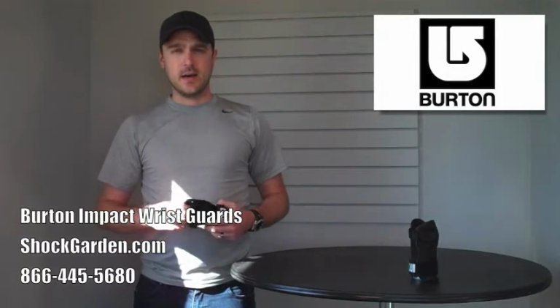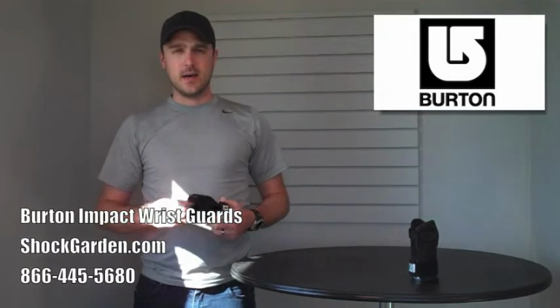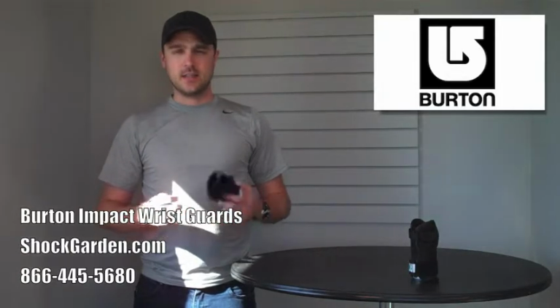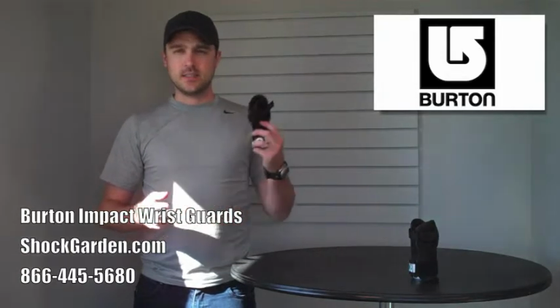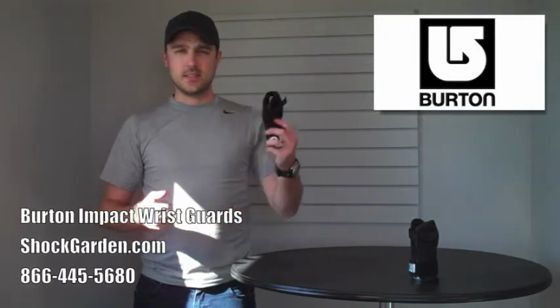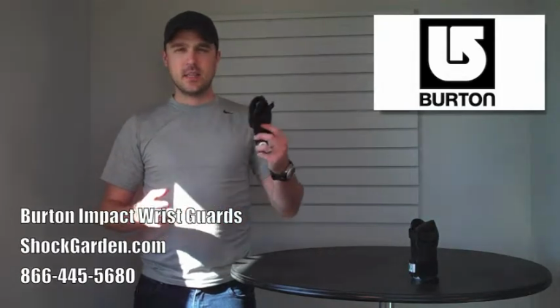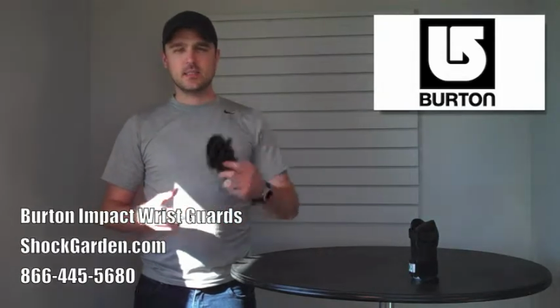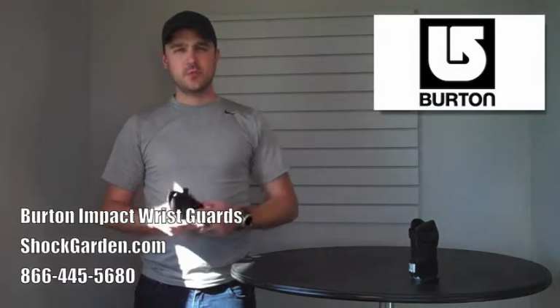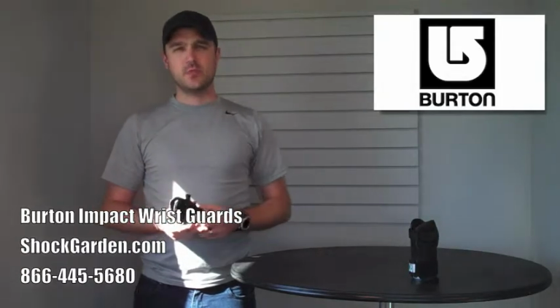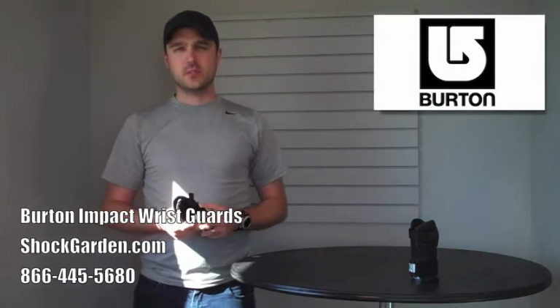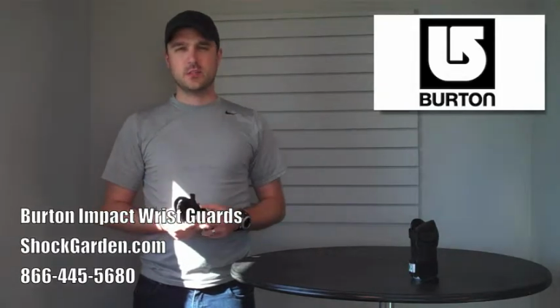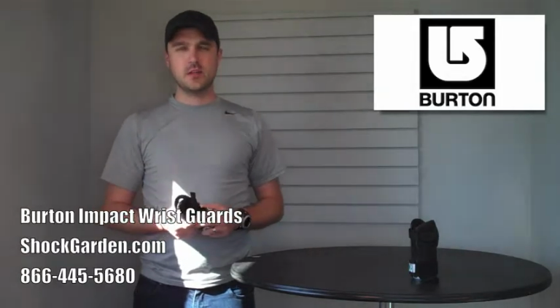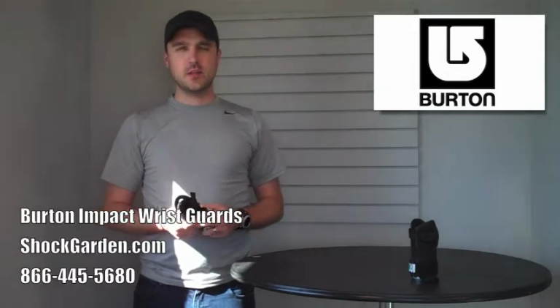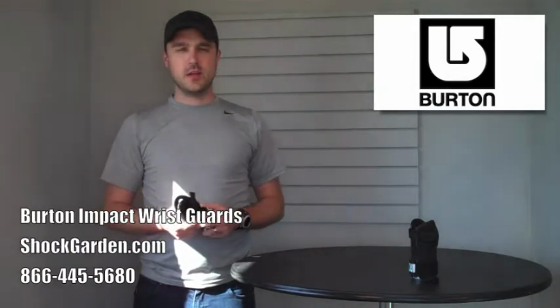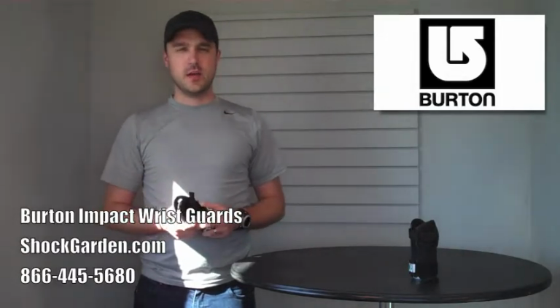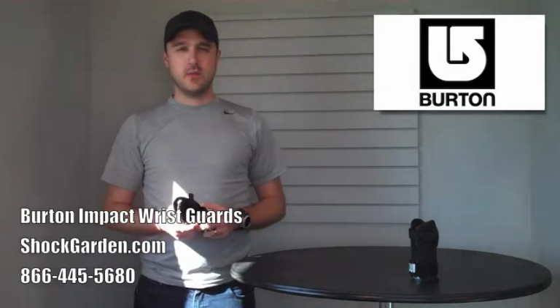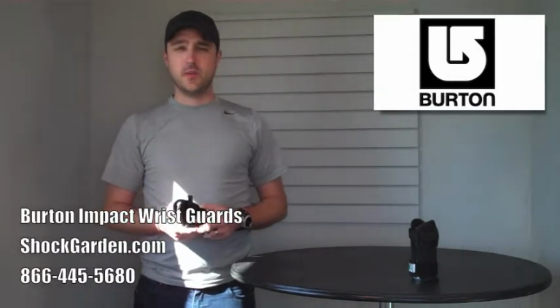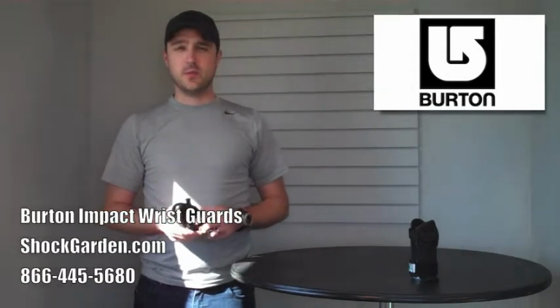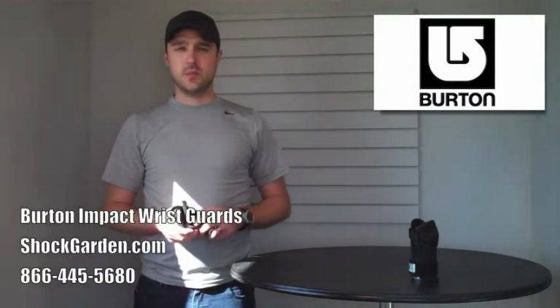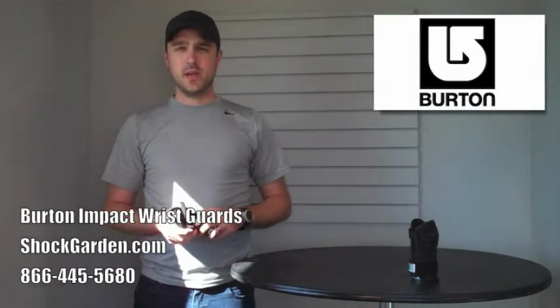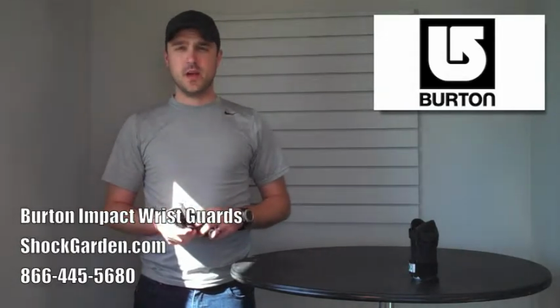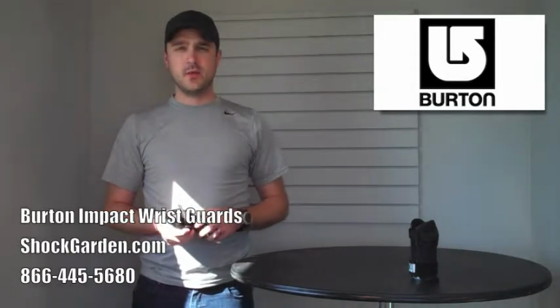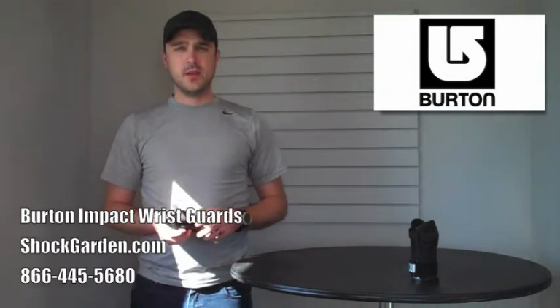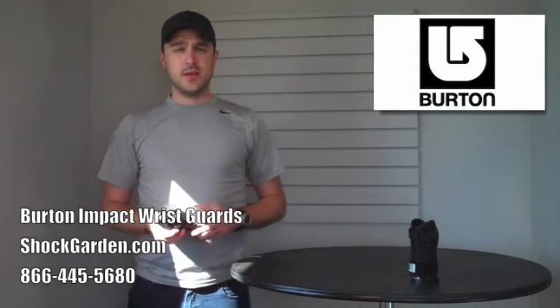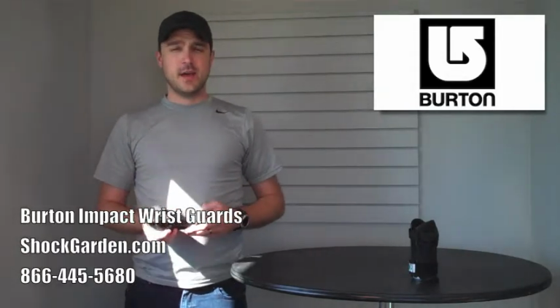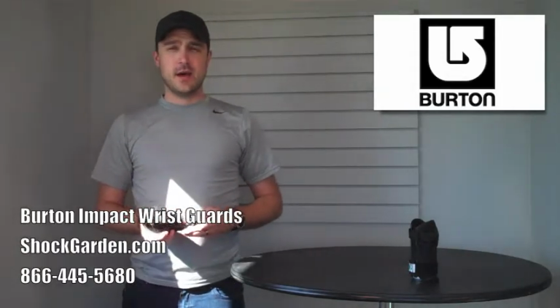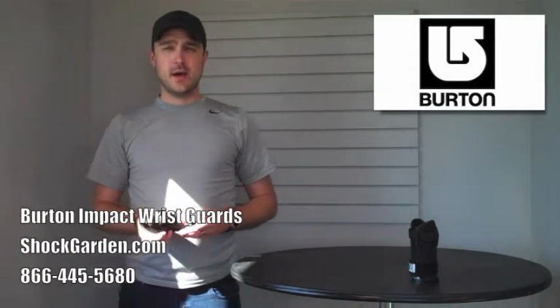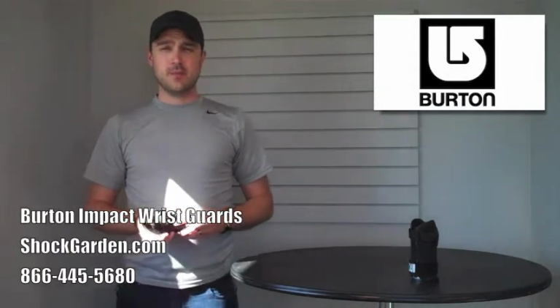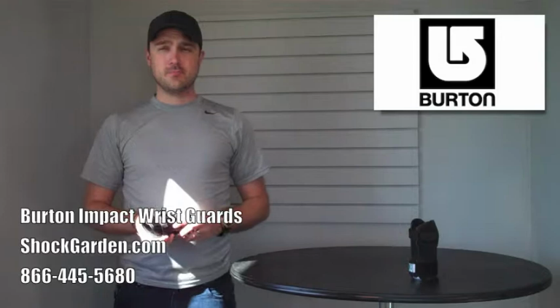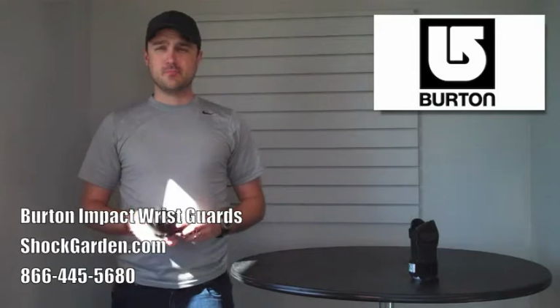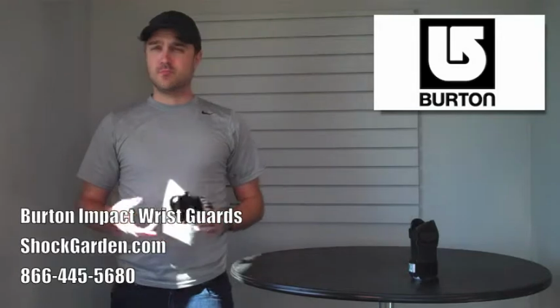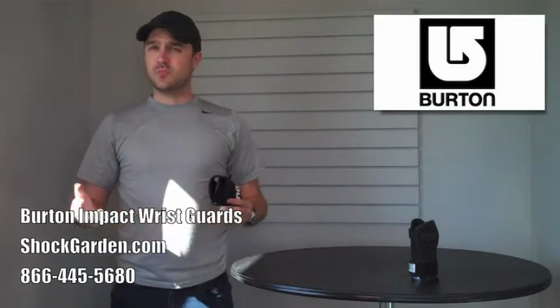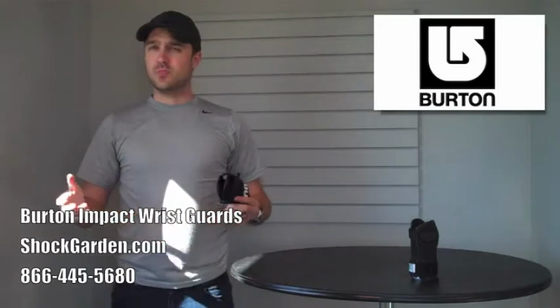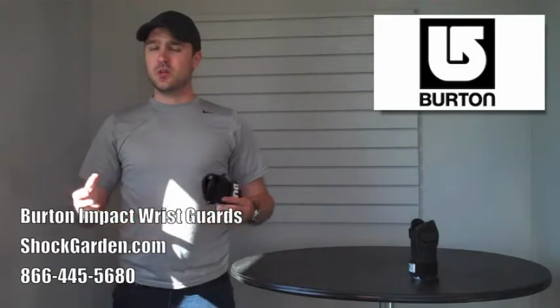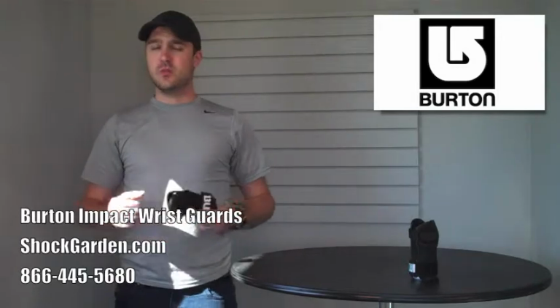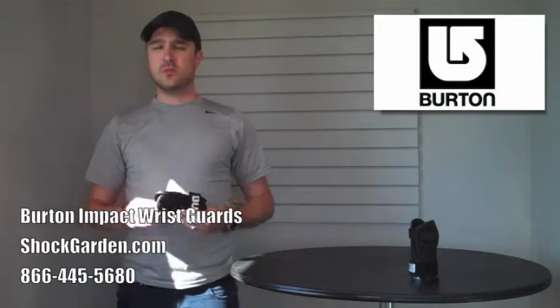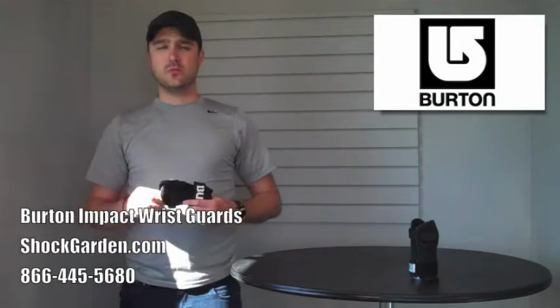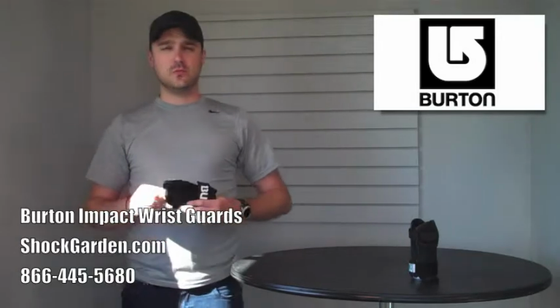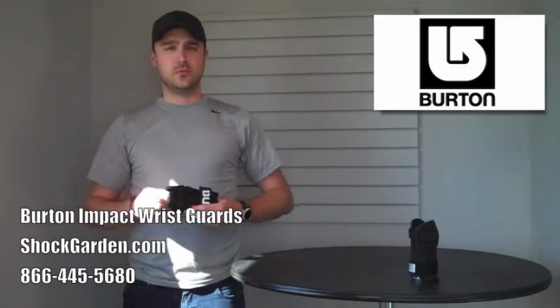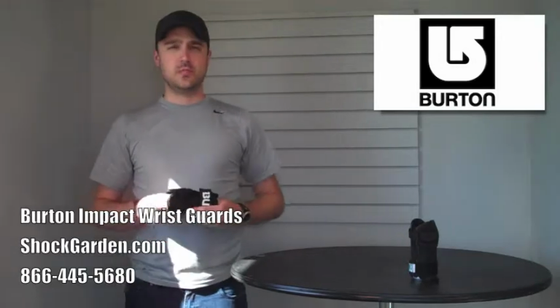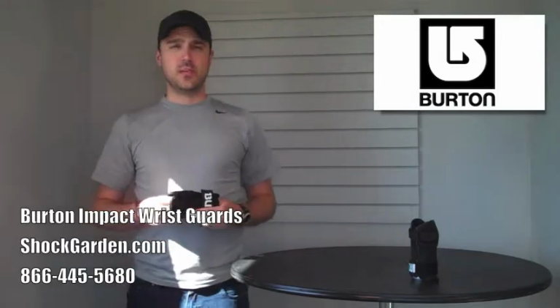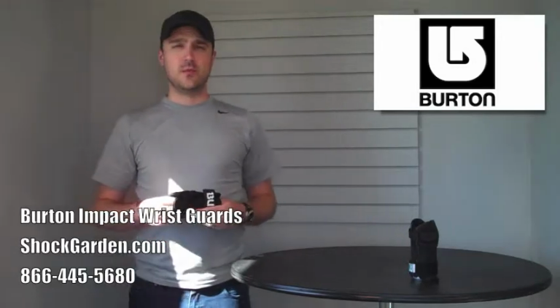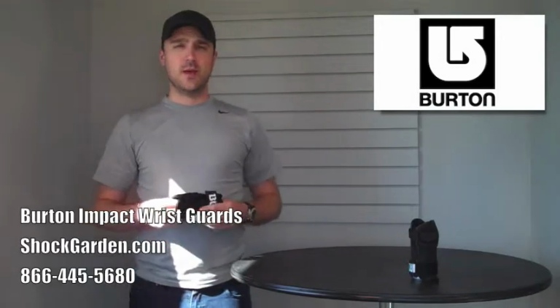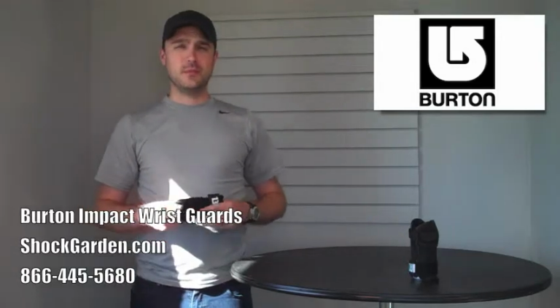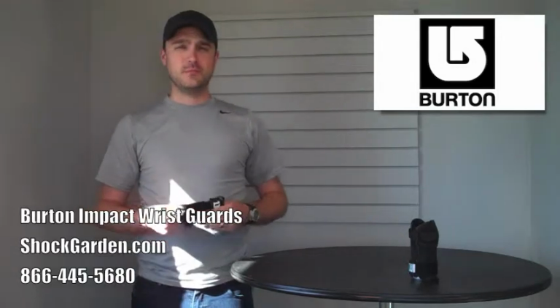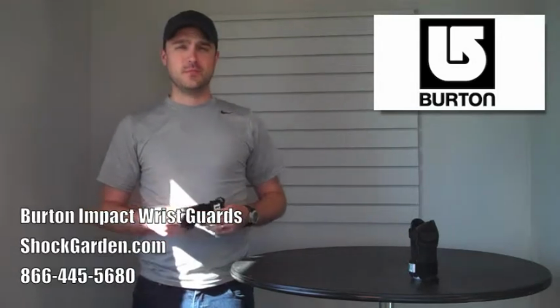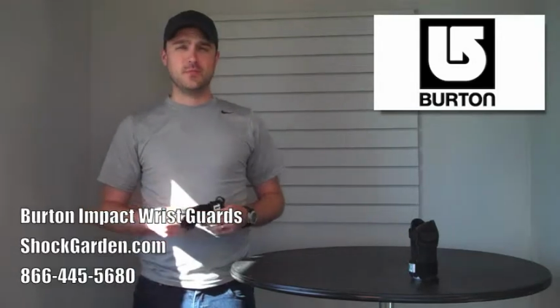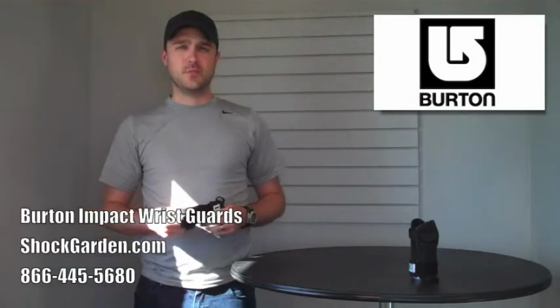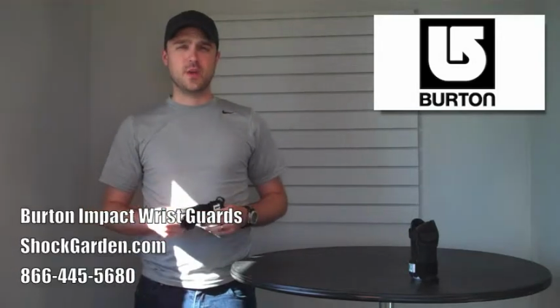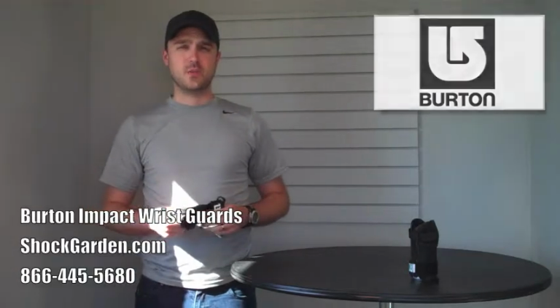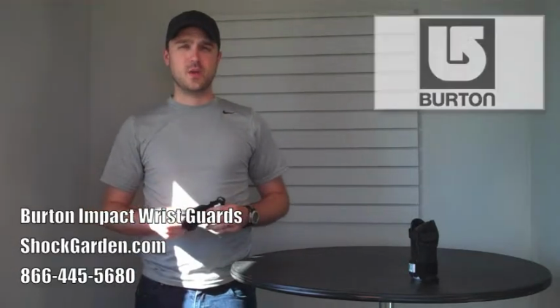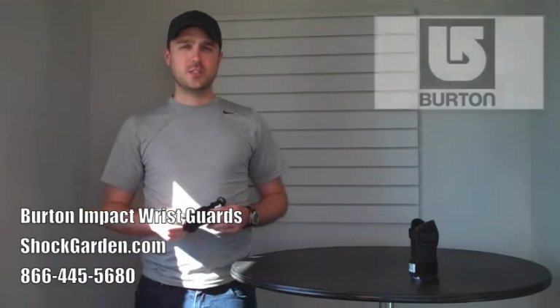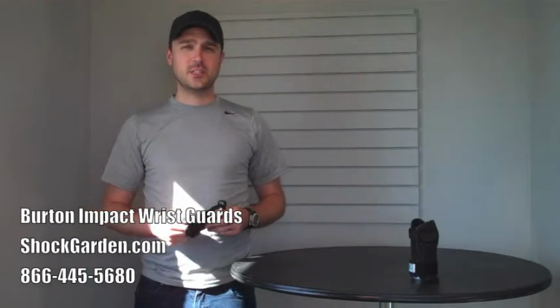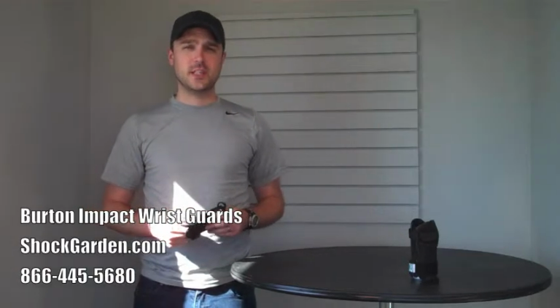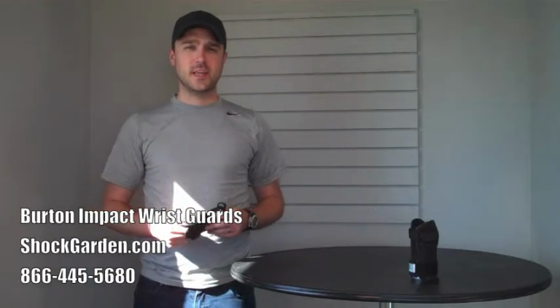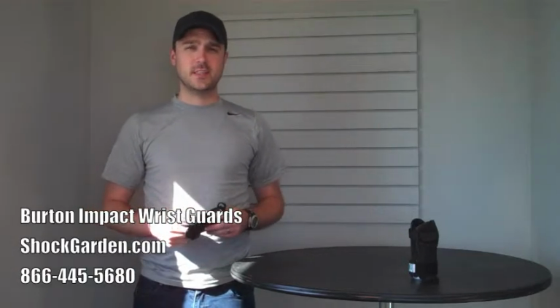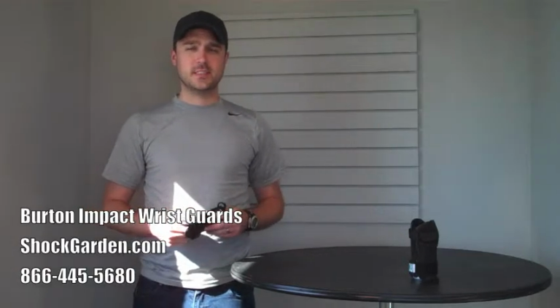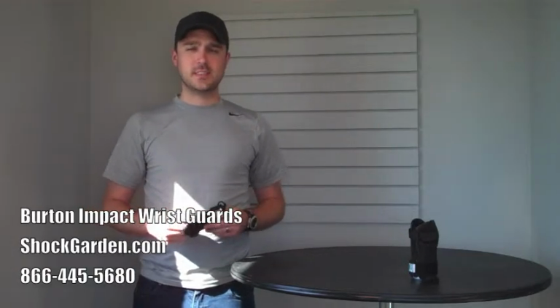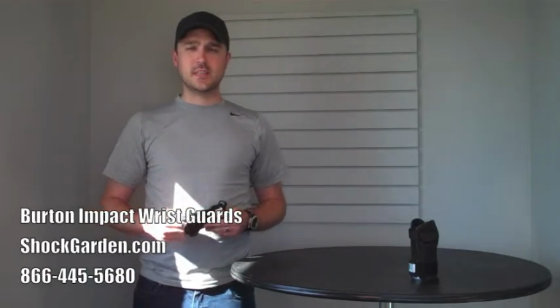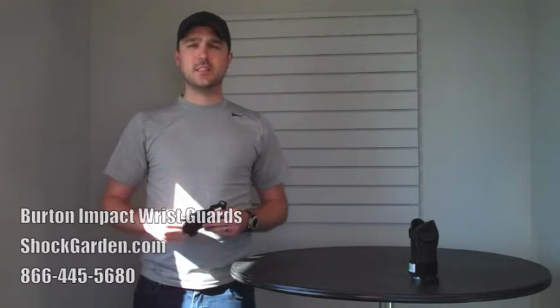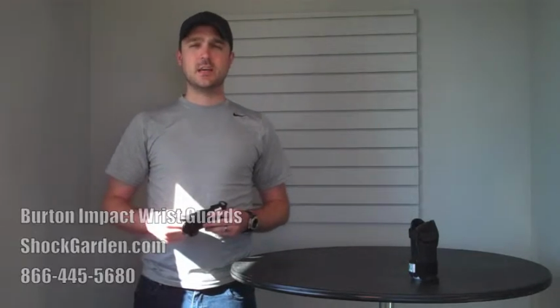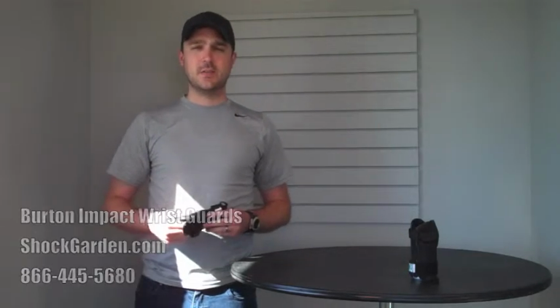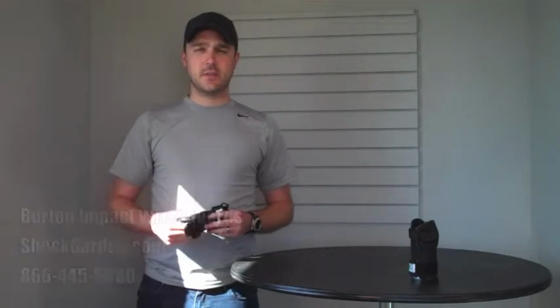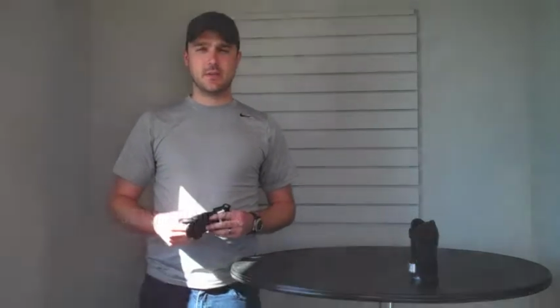This is an excellent wrist guard available now. So check them out. Thanks for watching and stay safe out there.